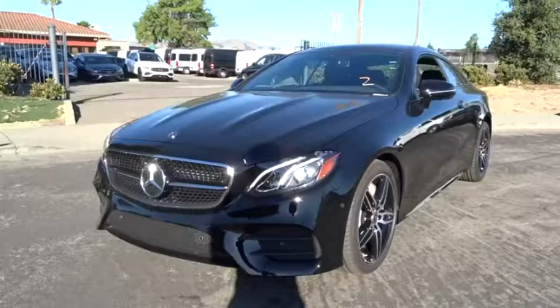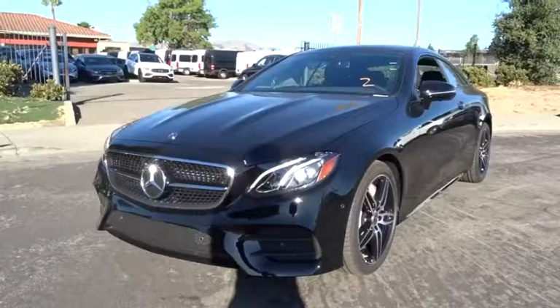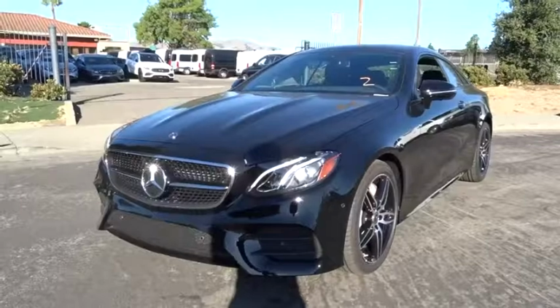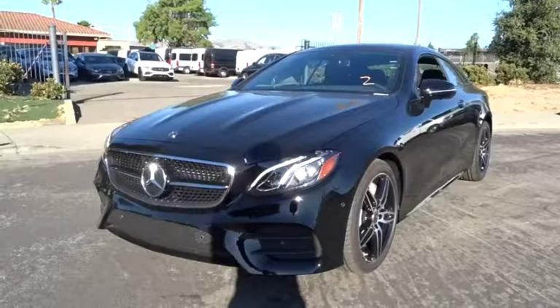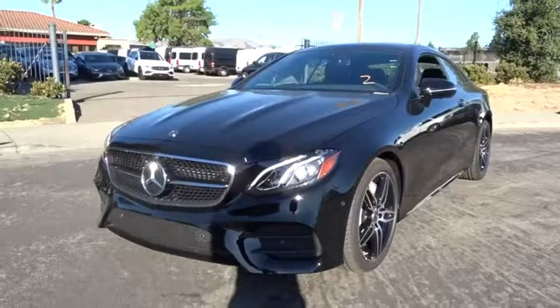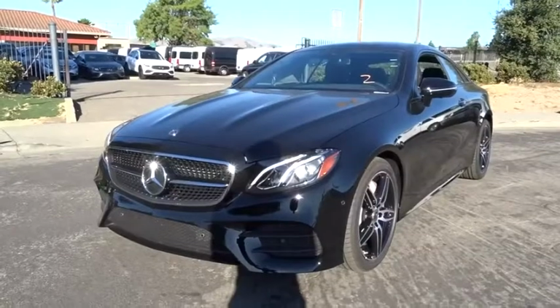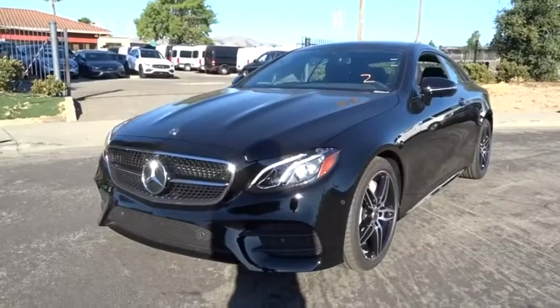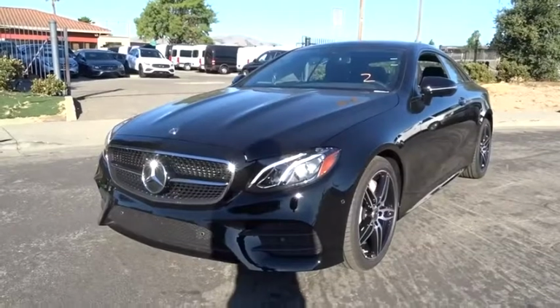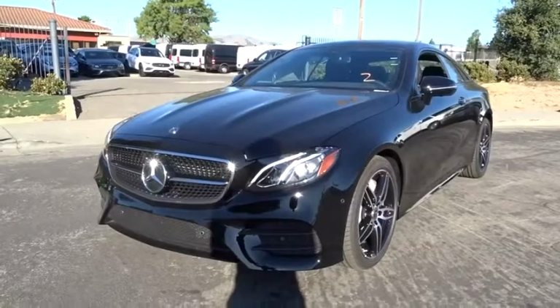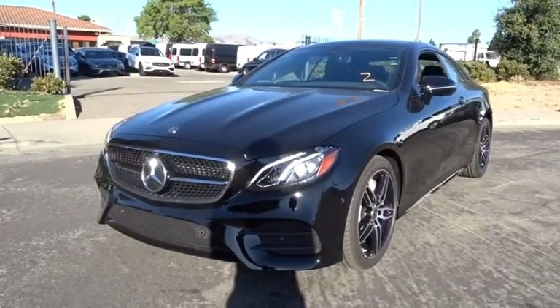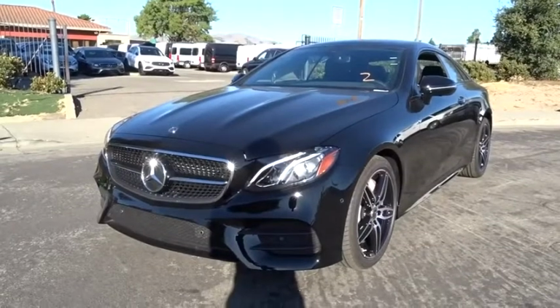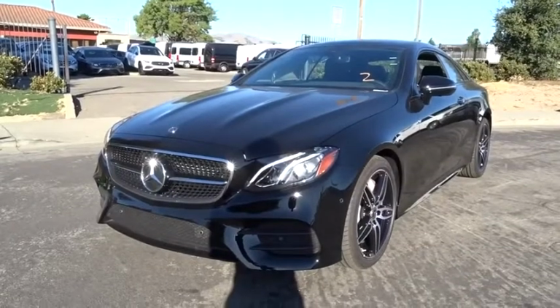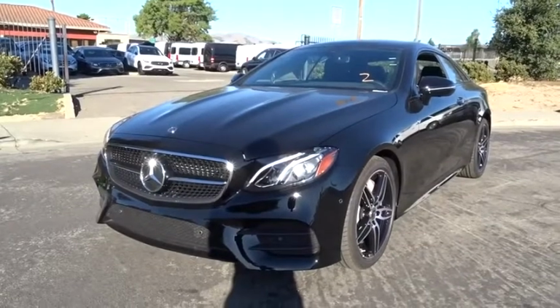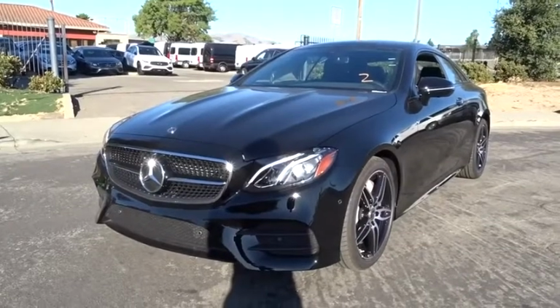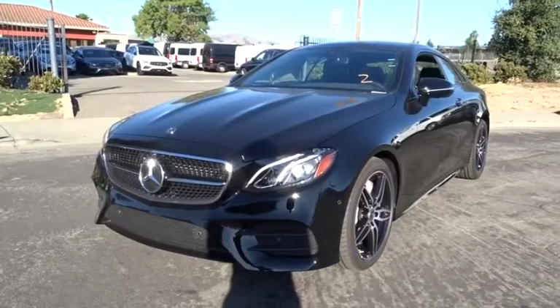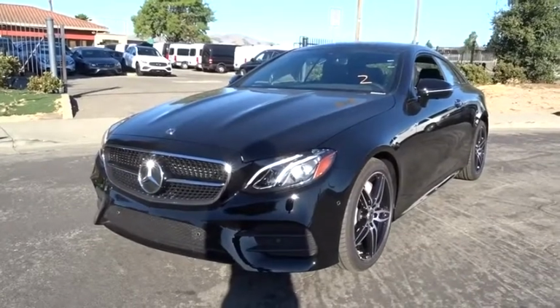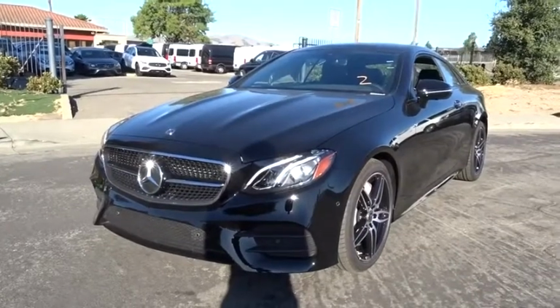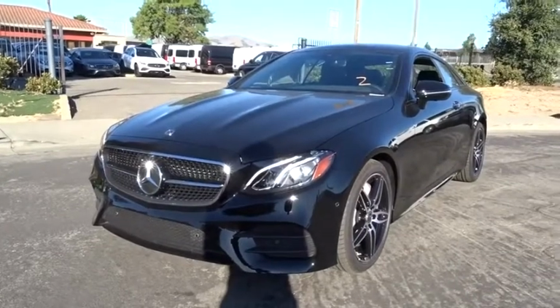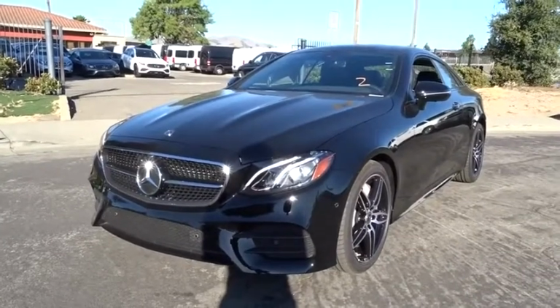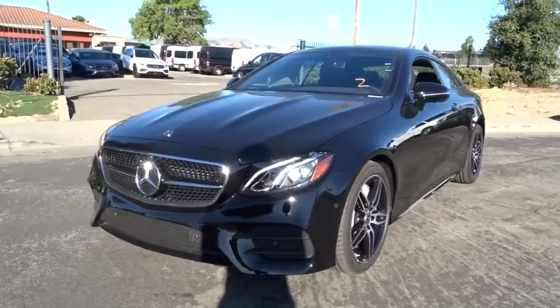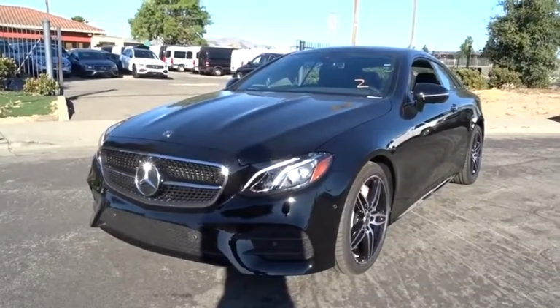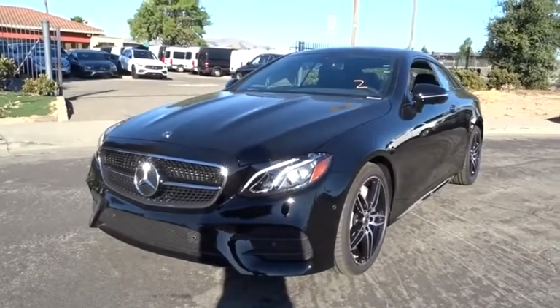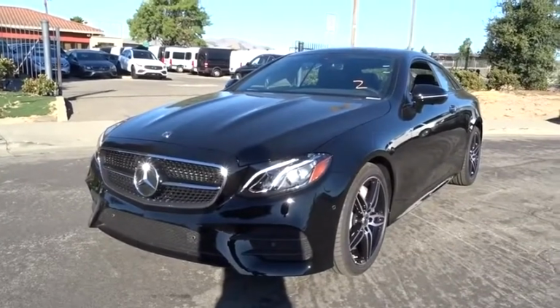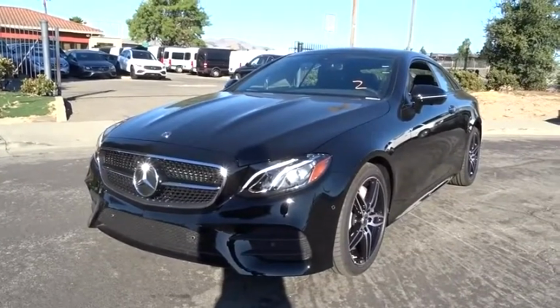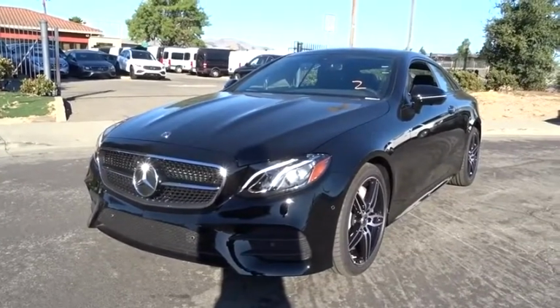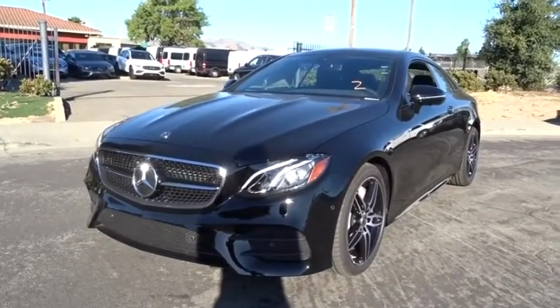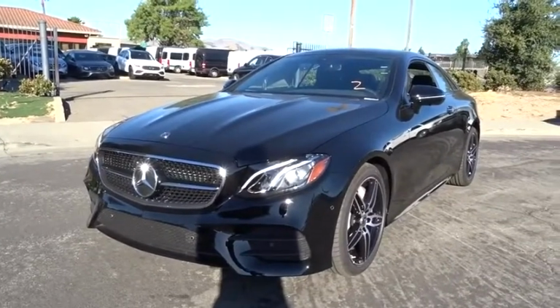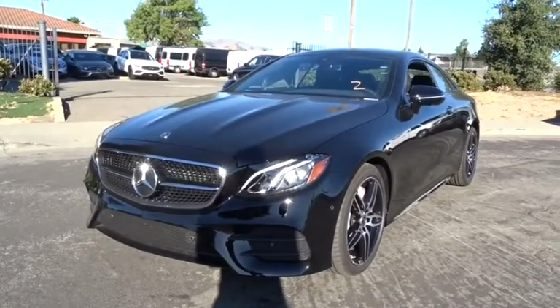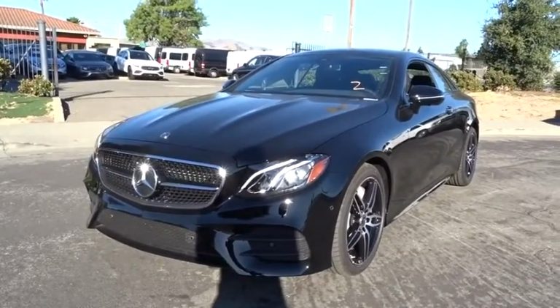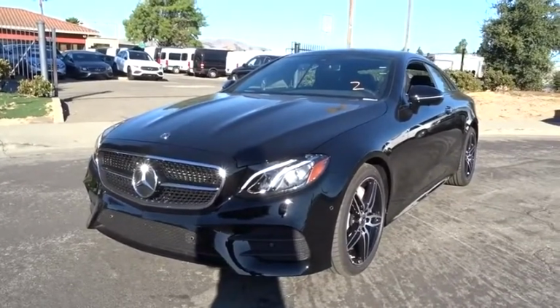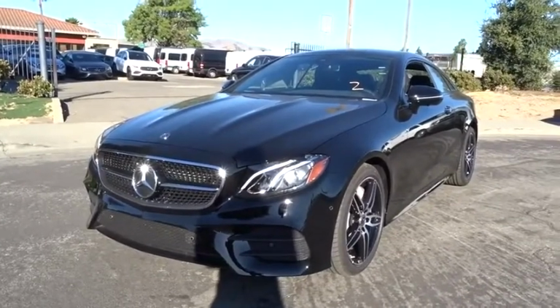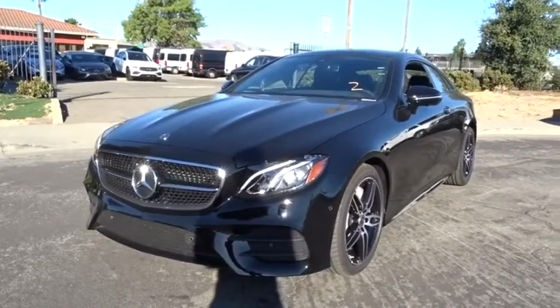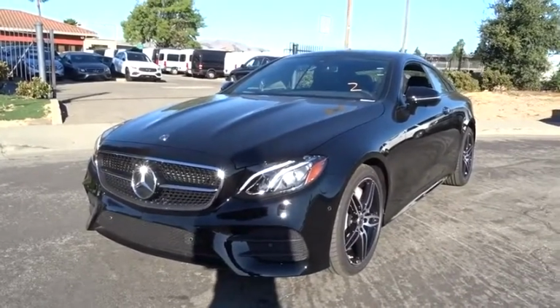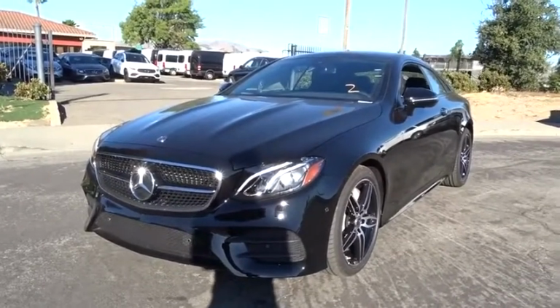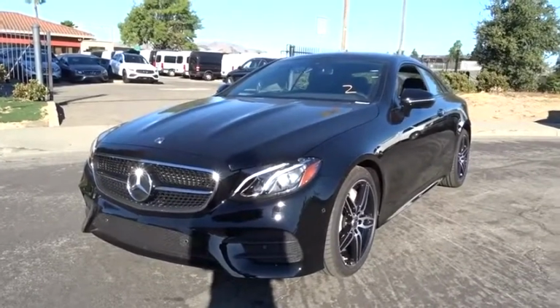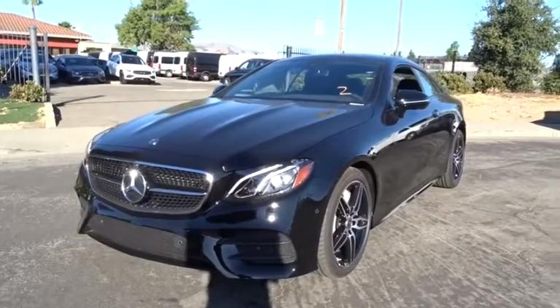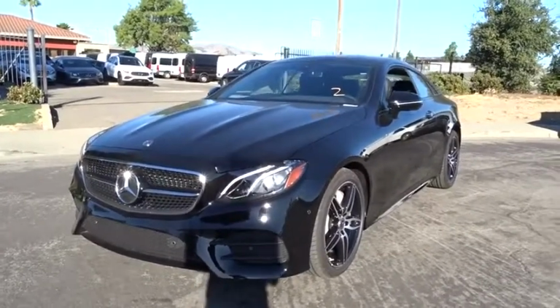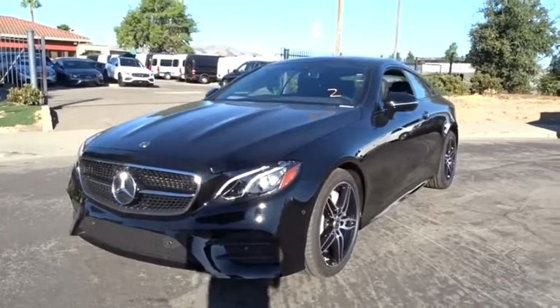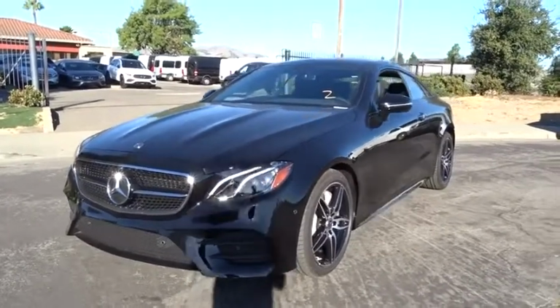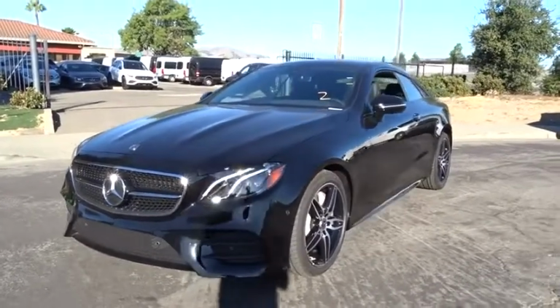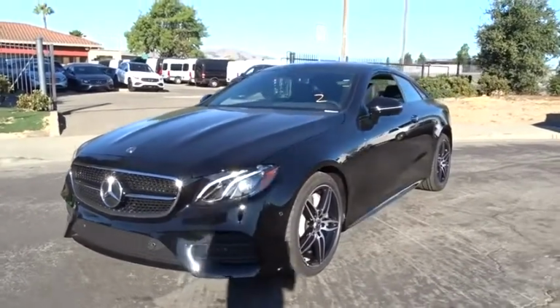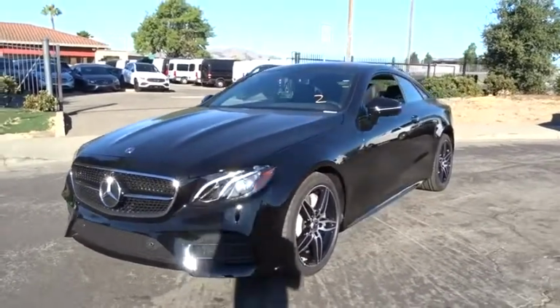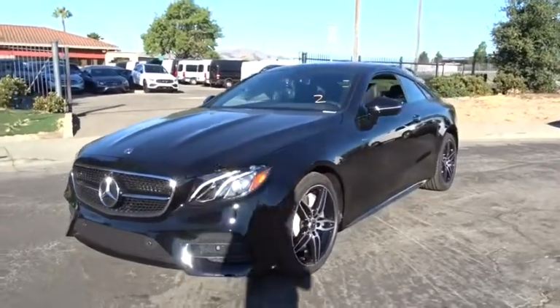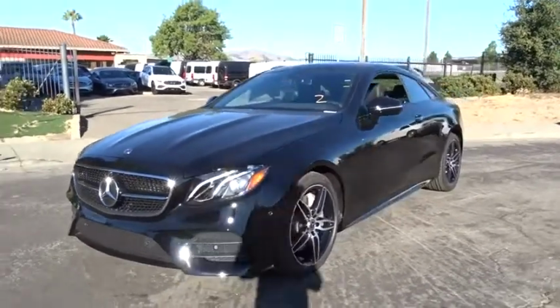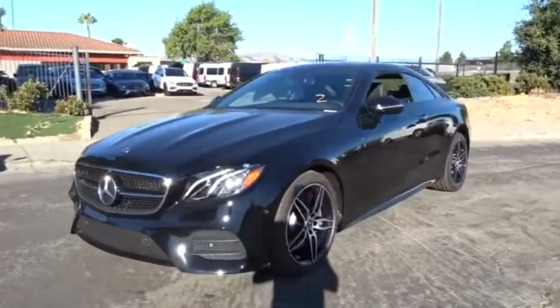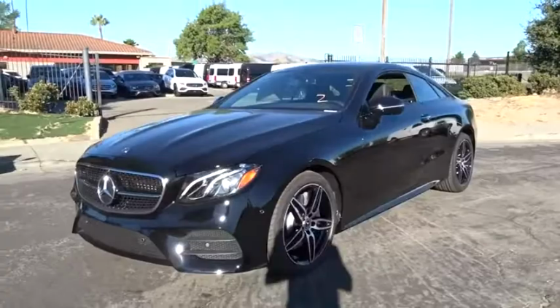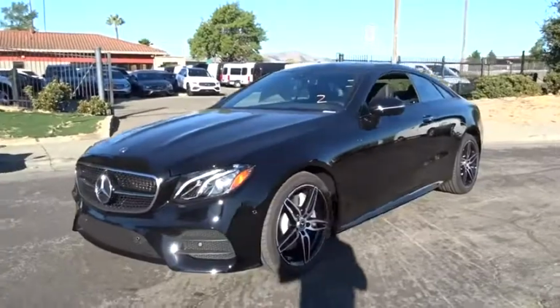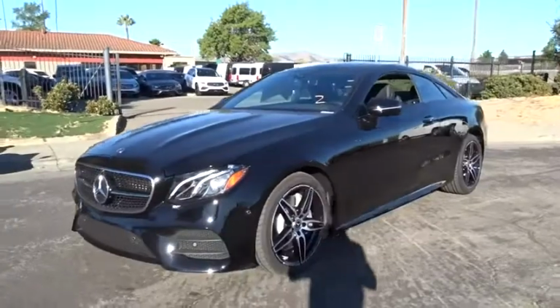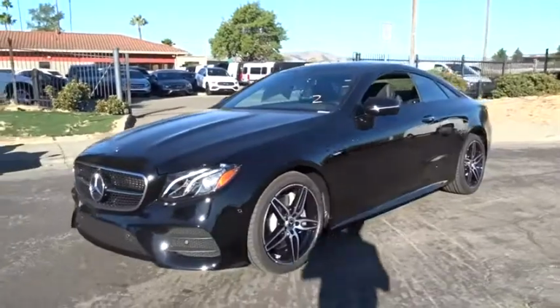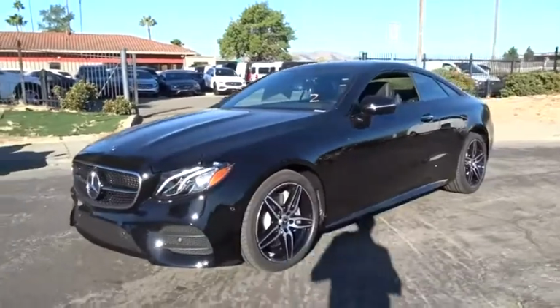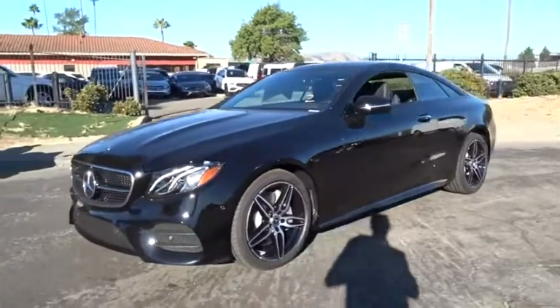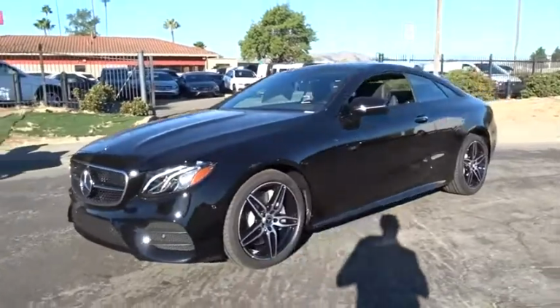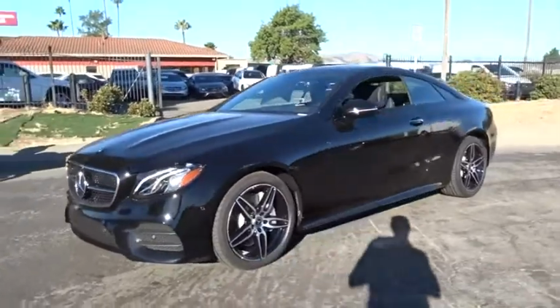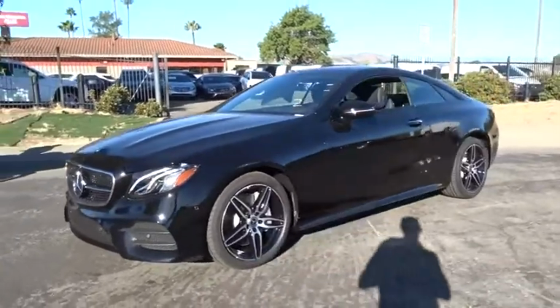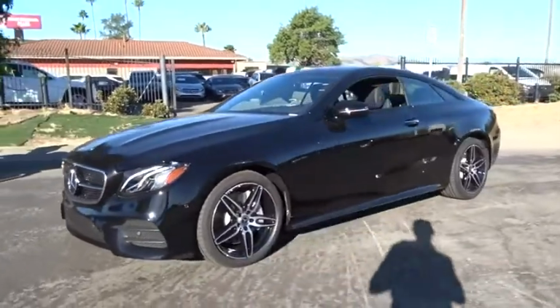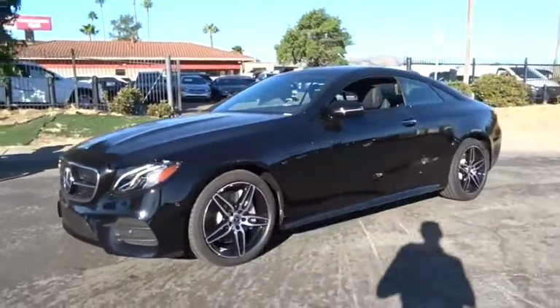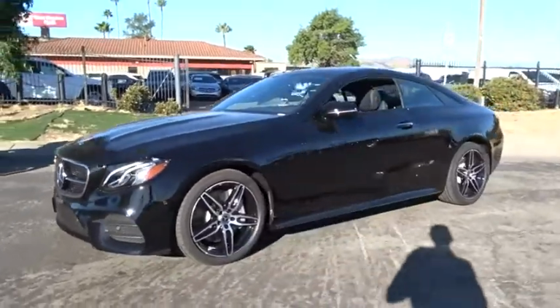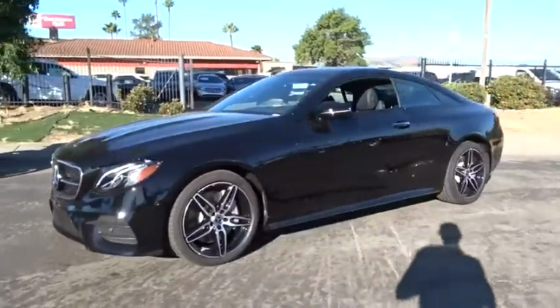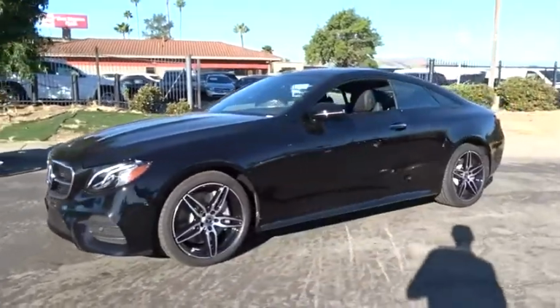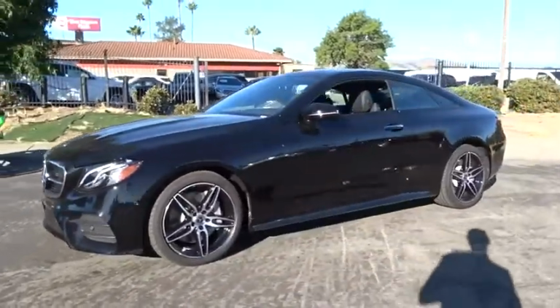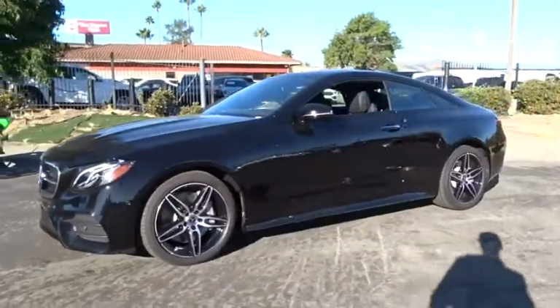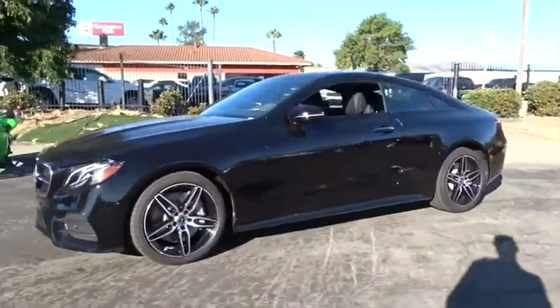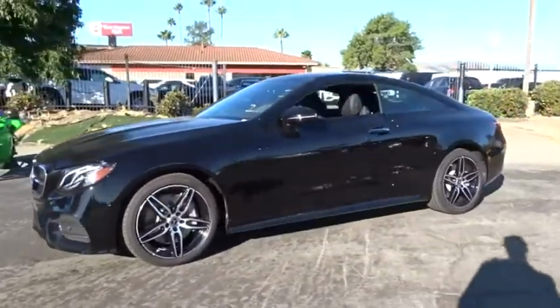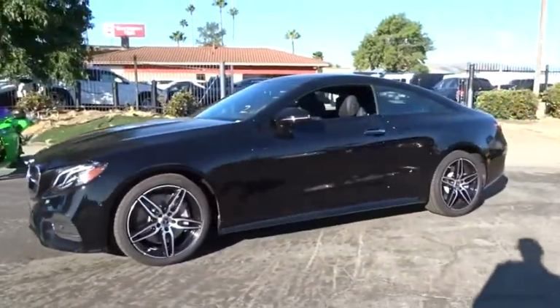Come test drive a 2019 Mercedes E-Class. Some predict the future. We prefer to build it.